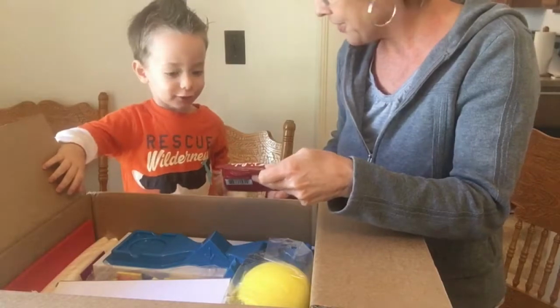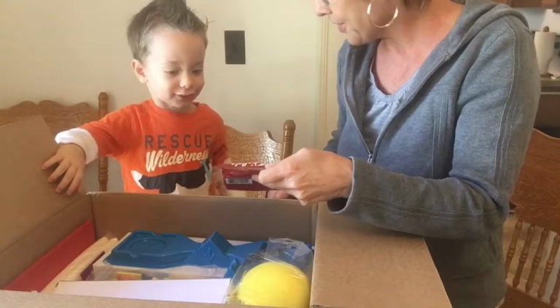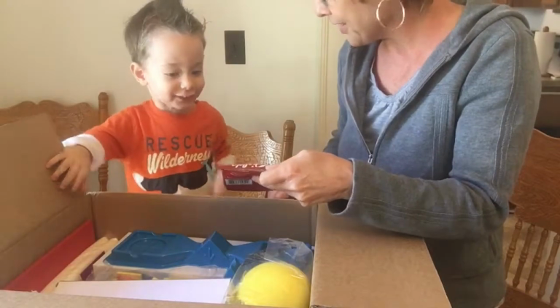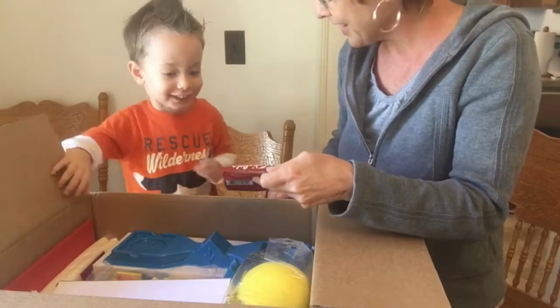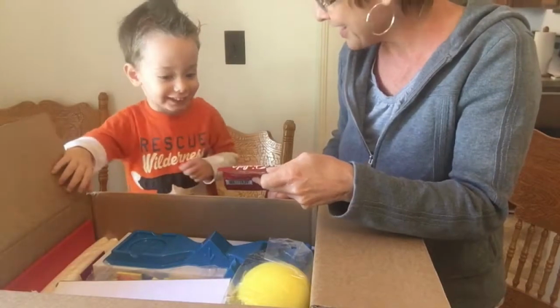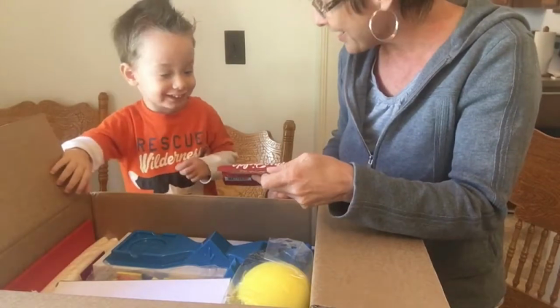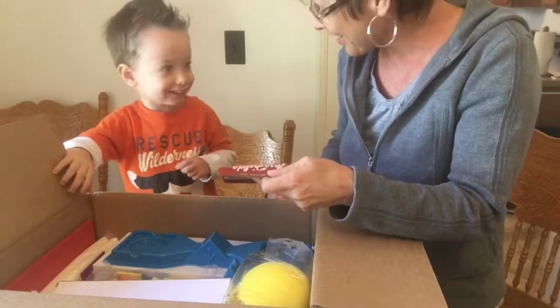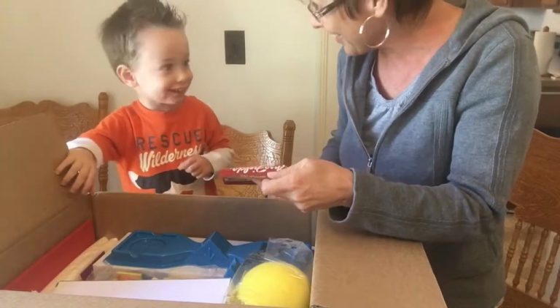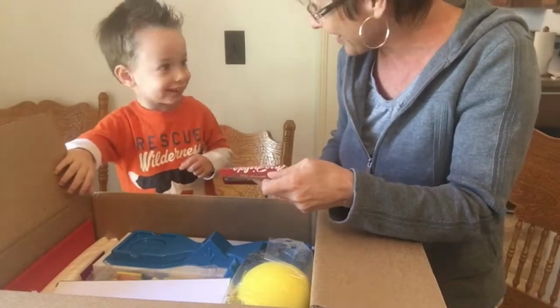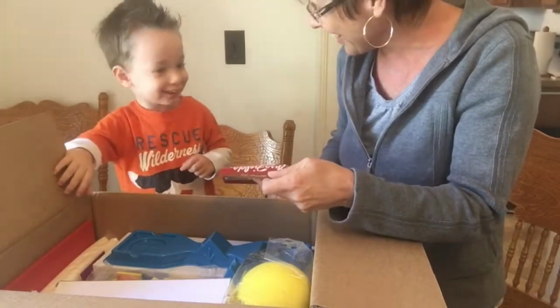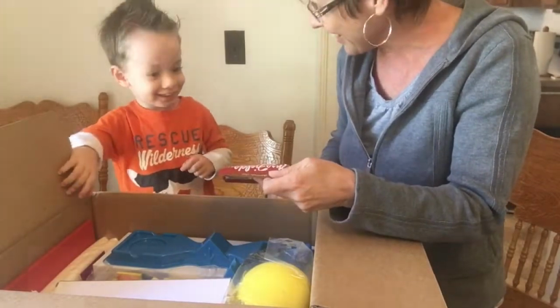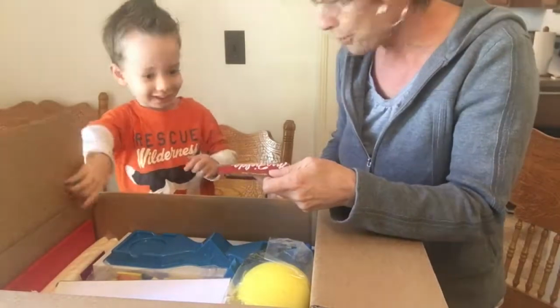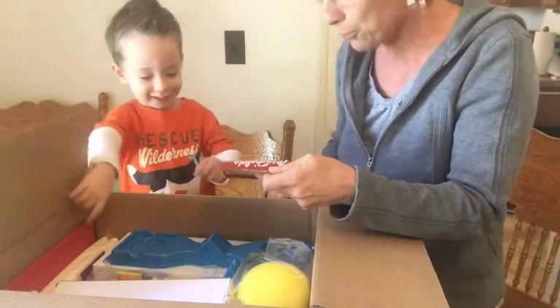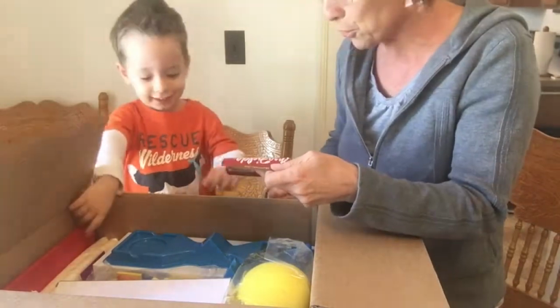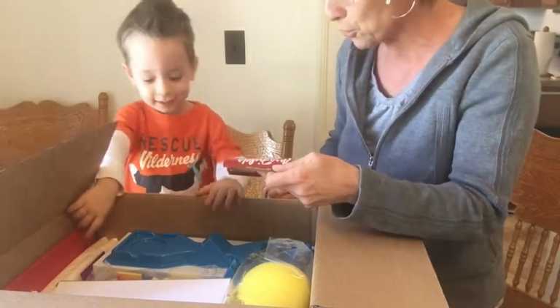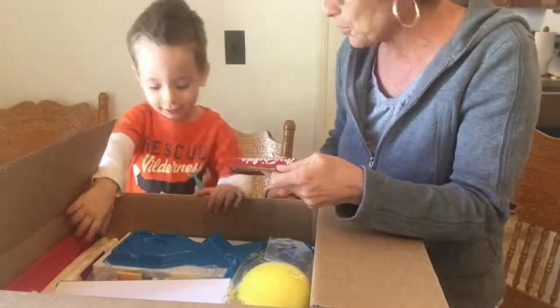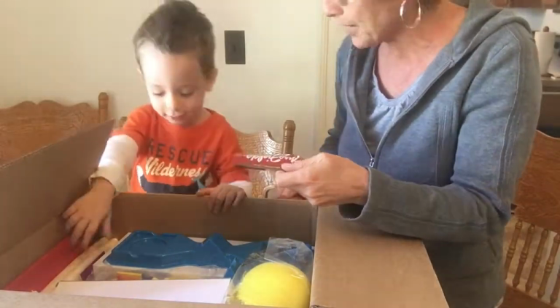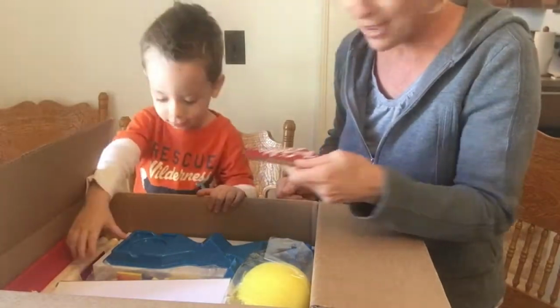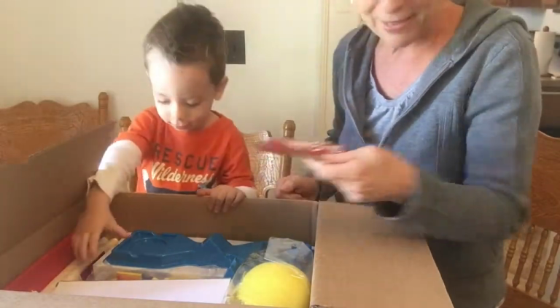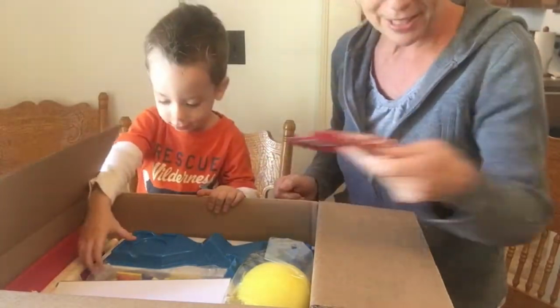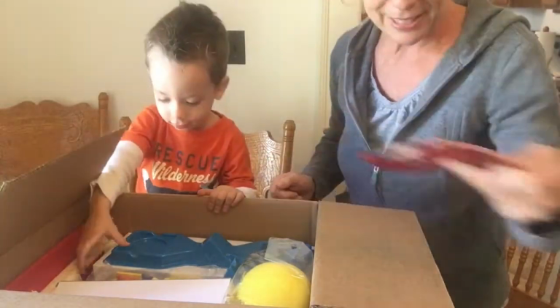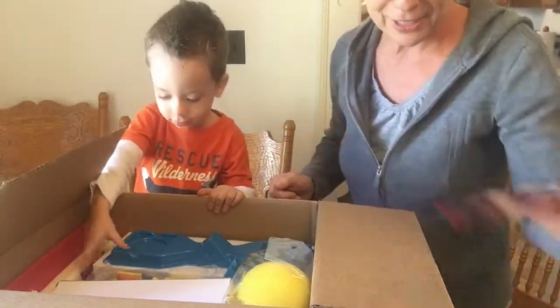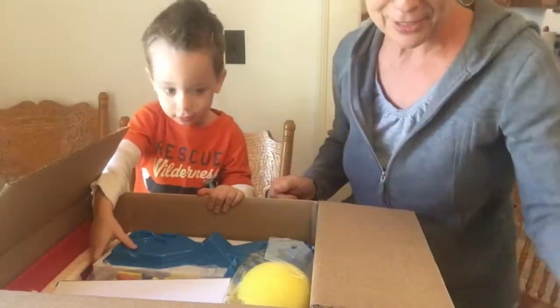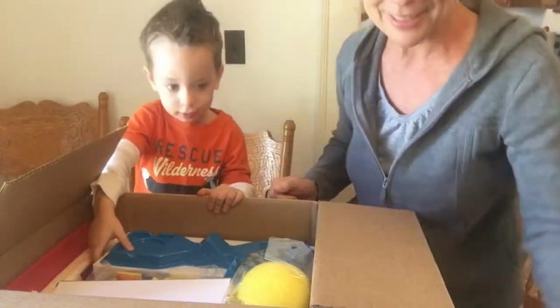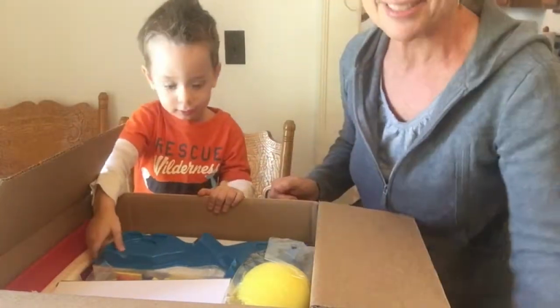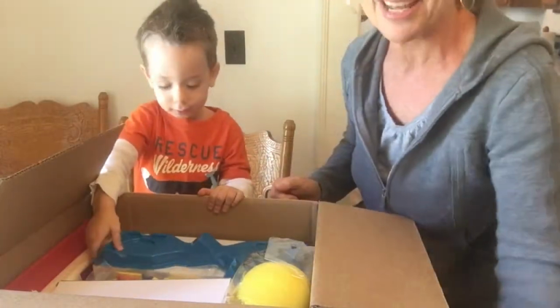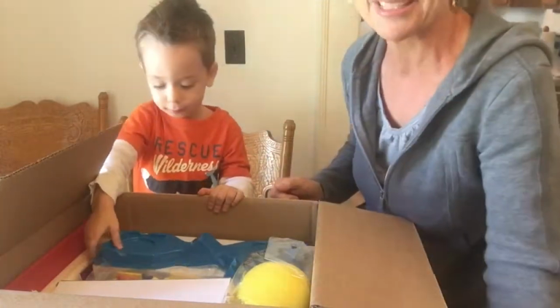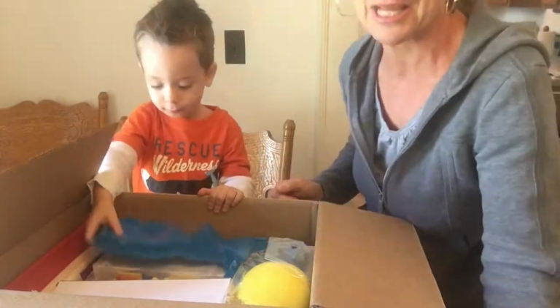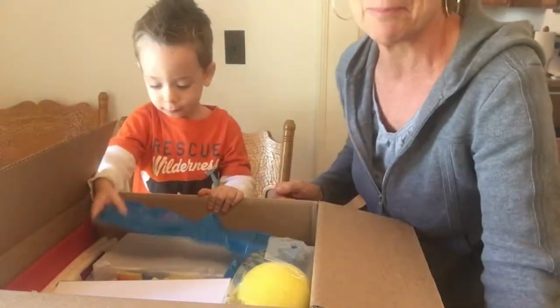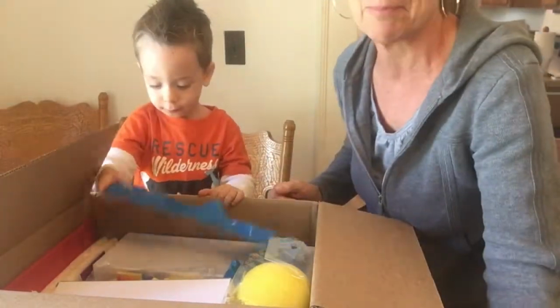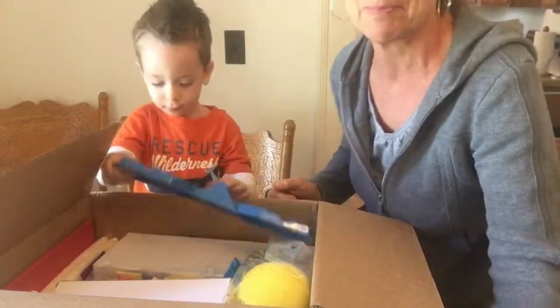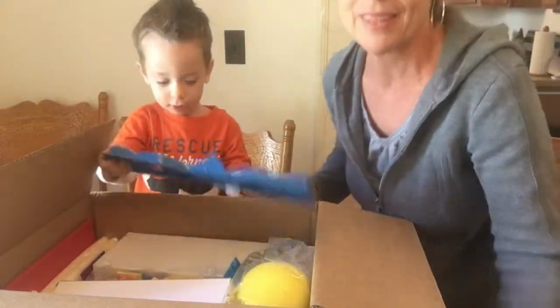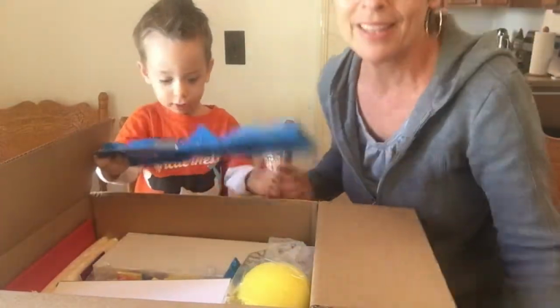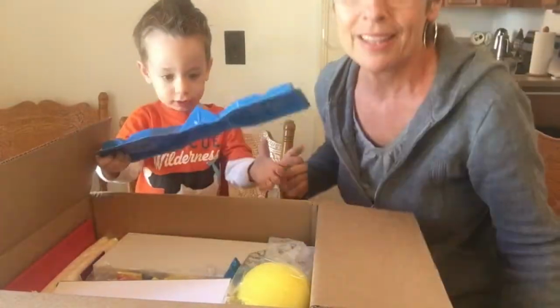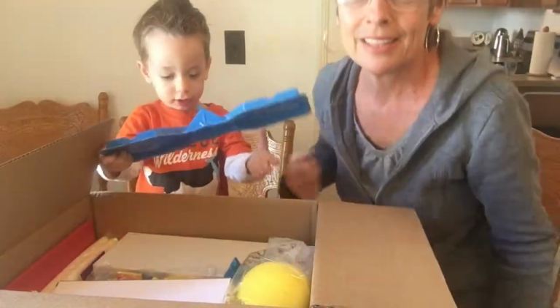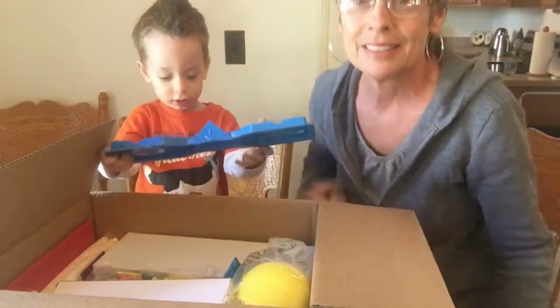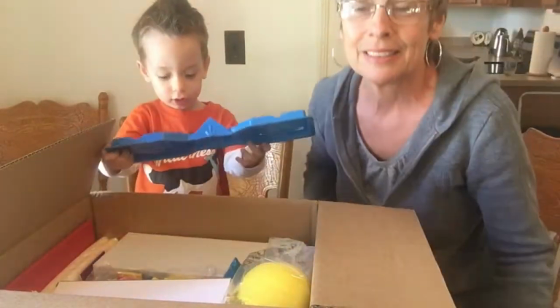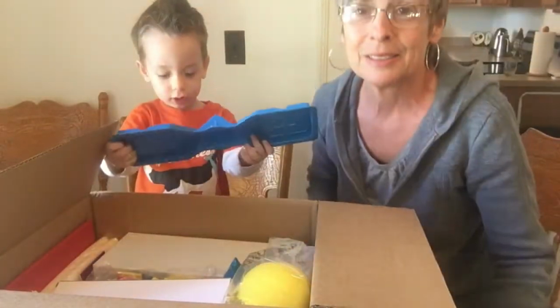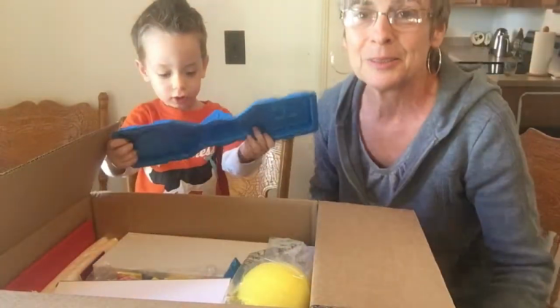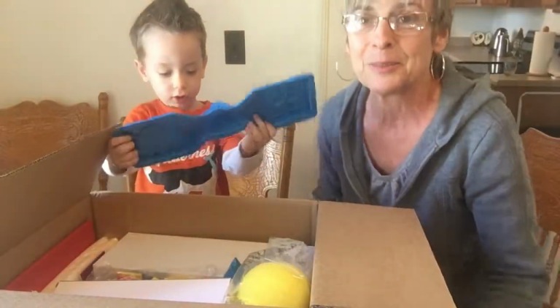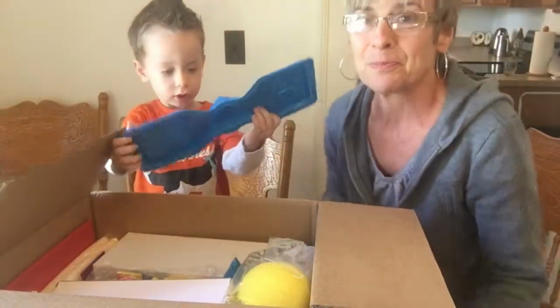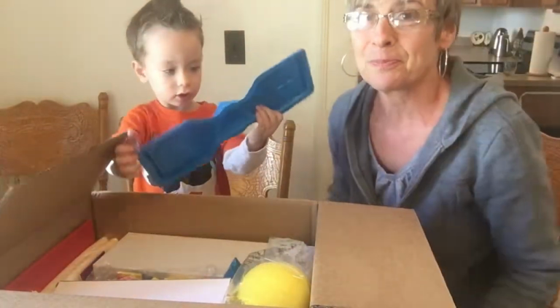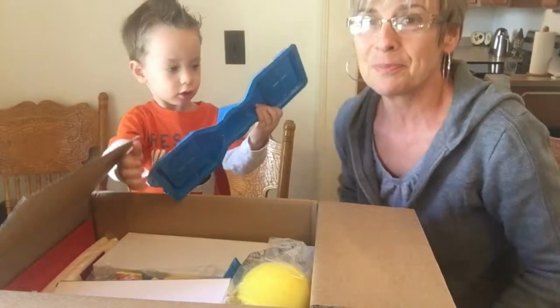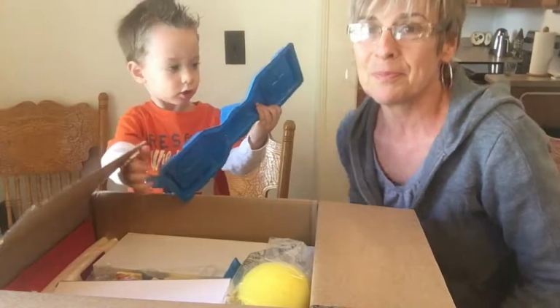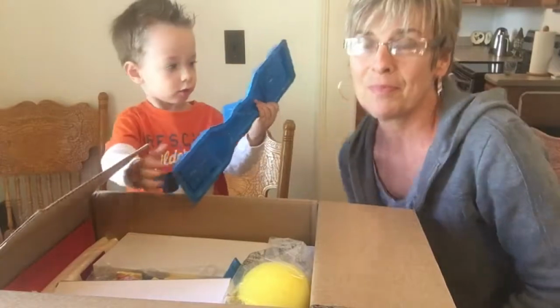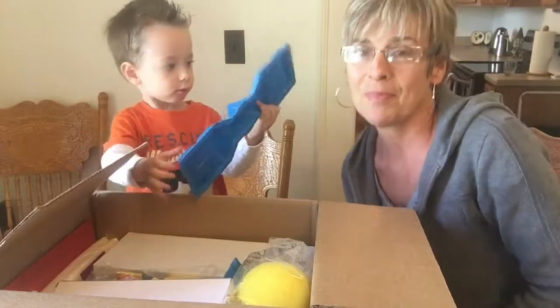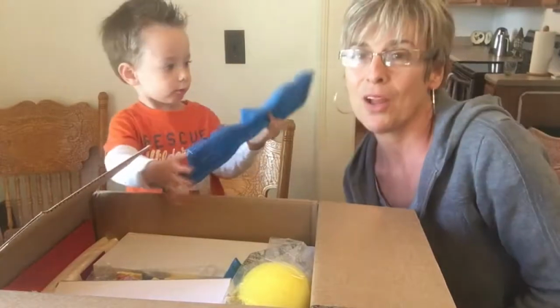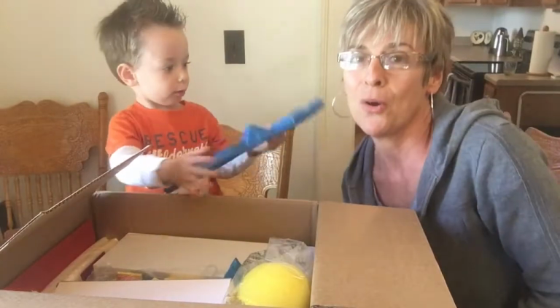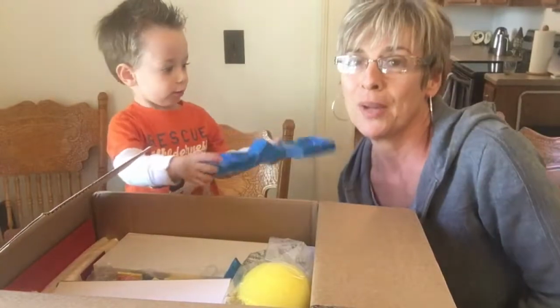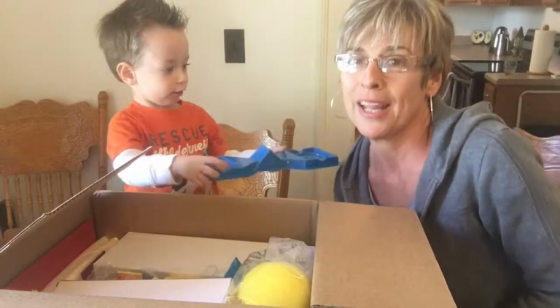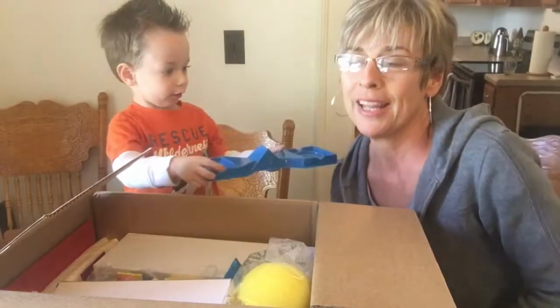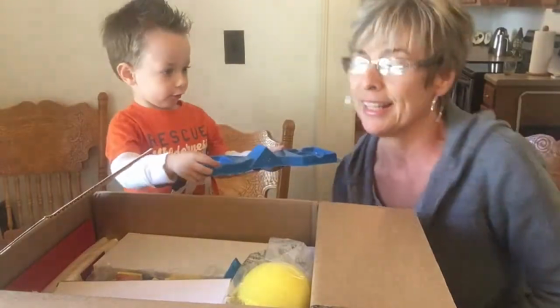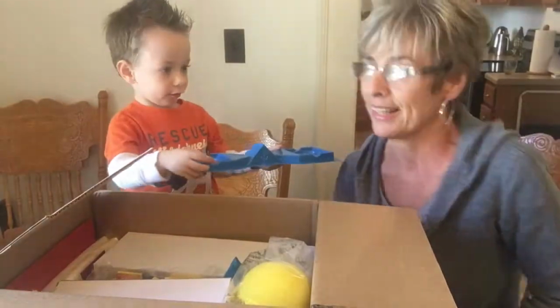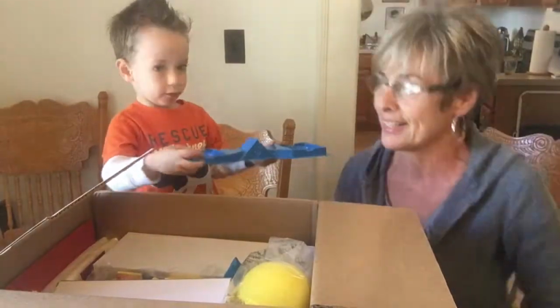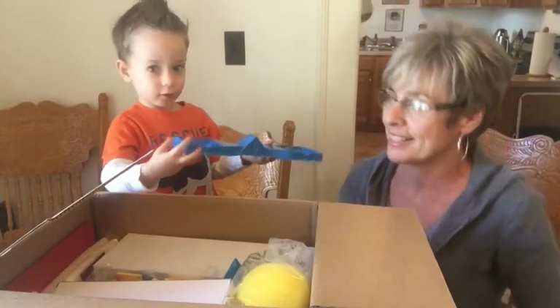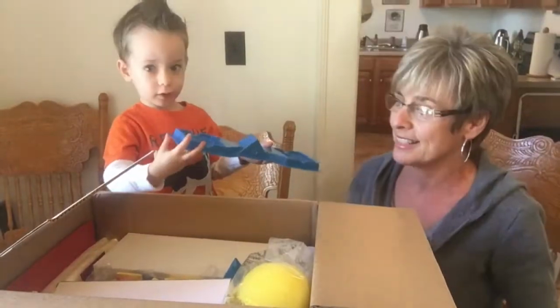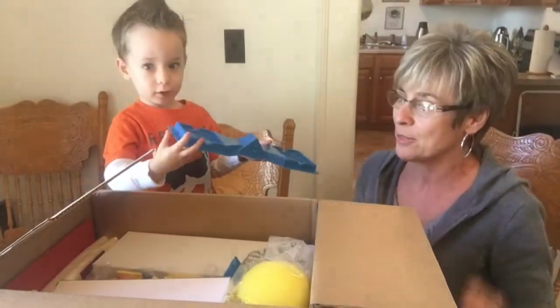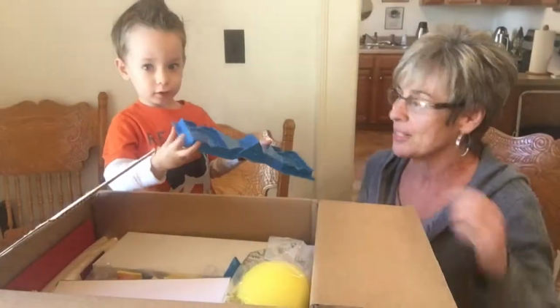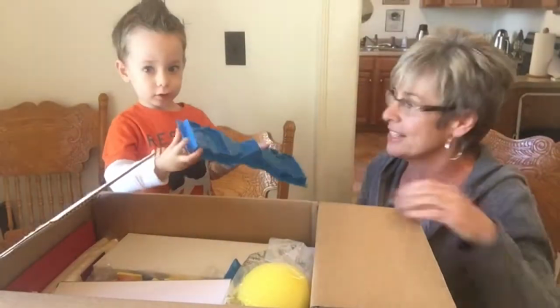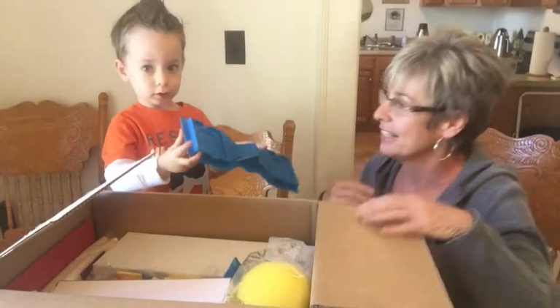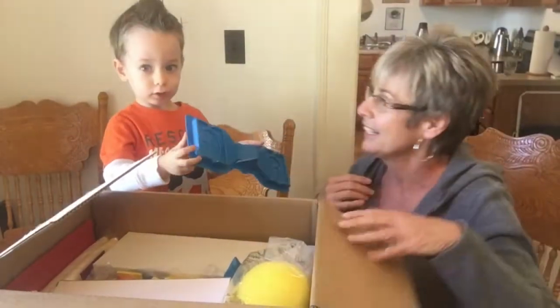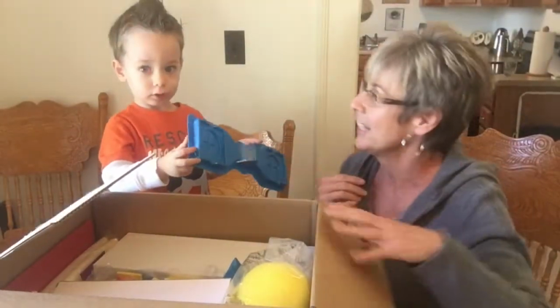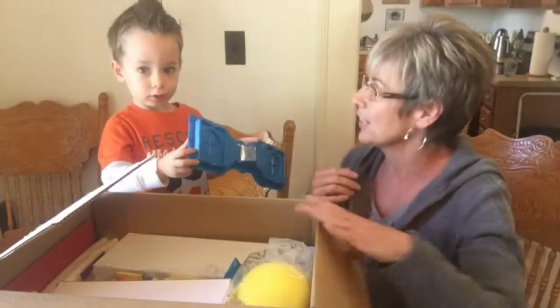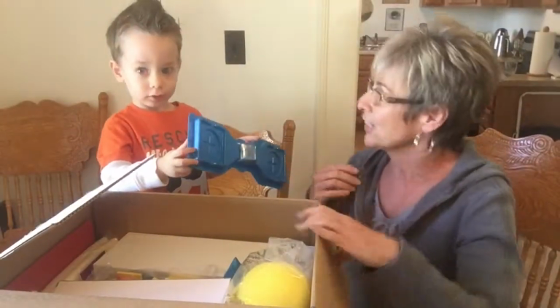There is a cookie in there for you — you can have that later at snack time. Okay, let's see what's in here.